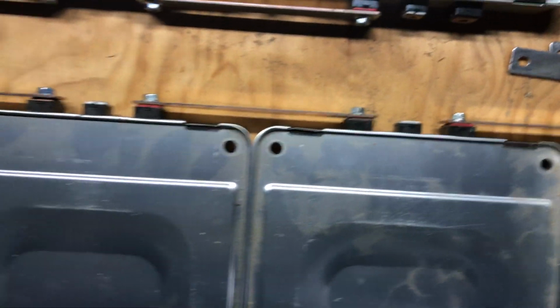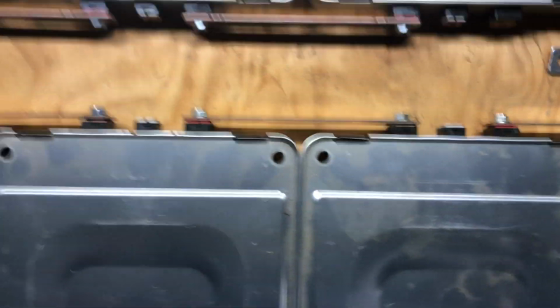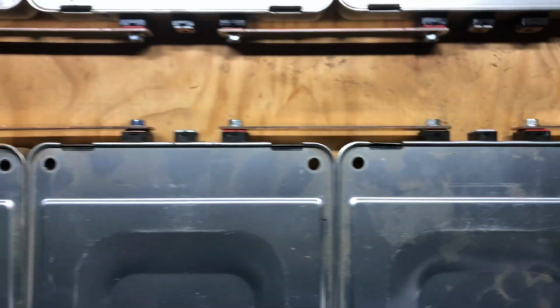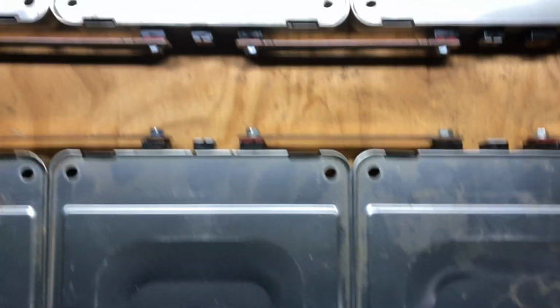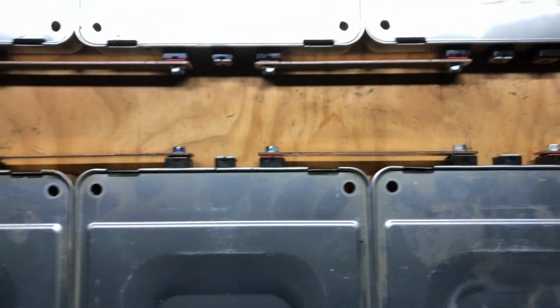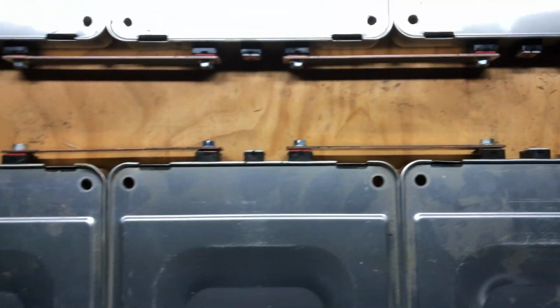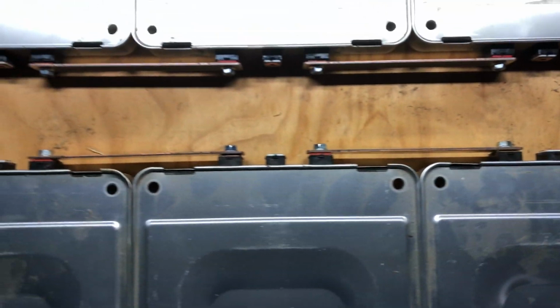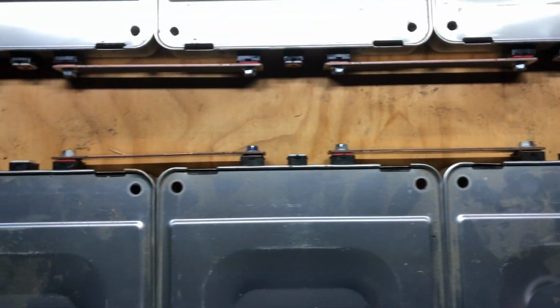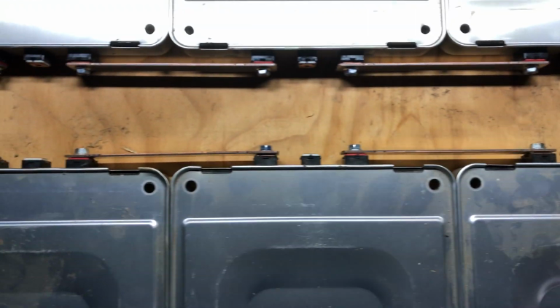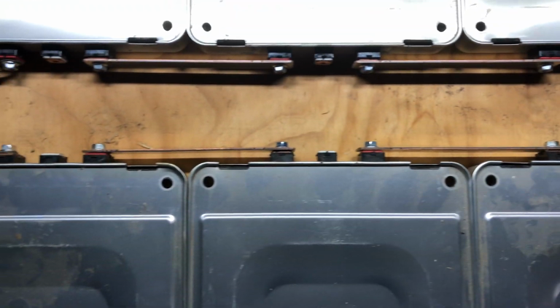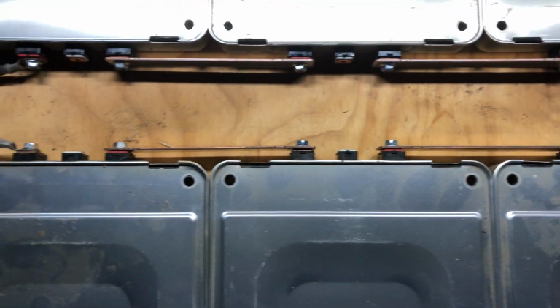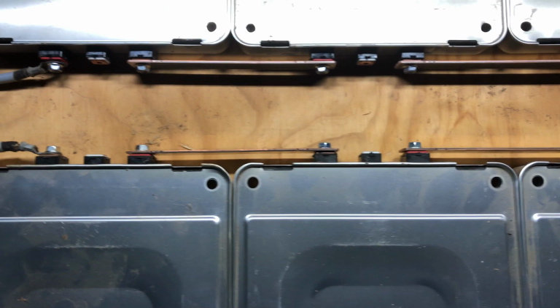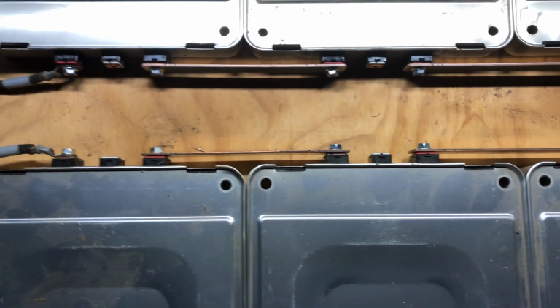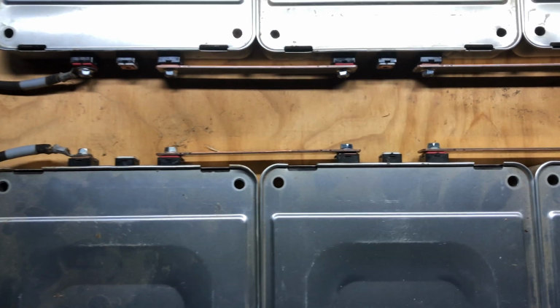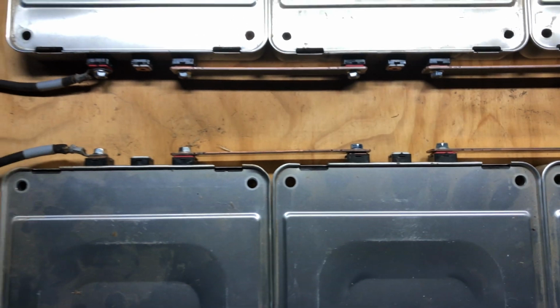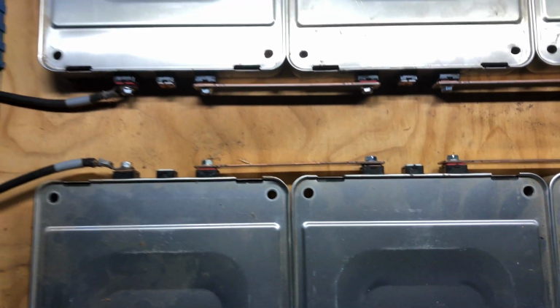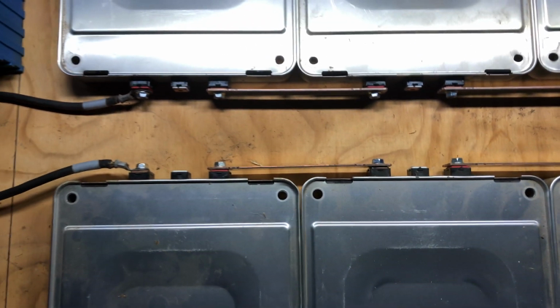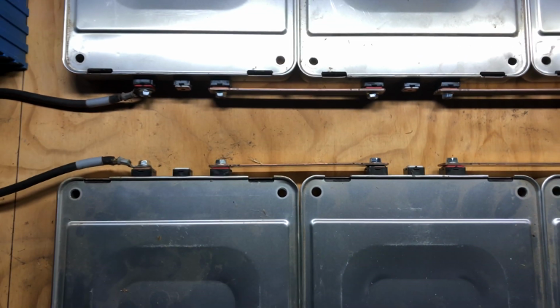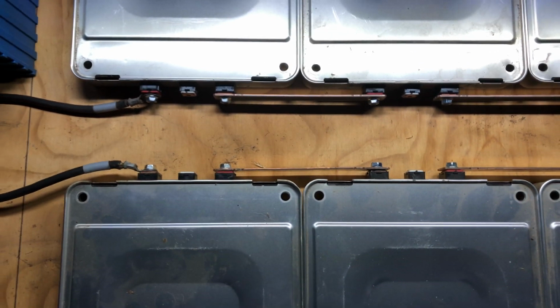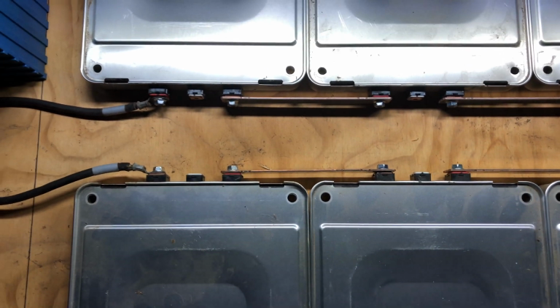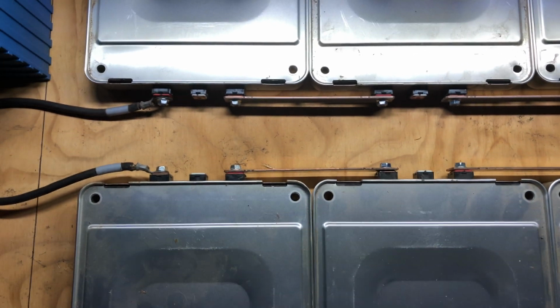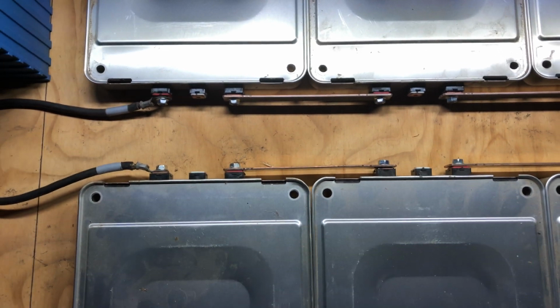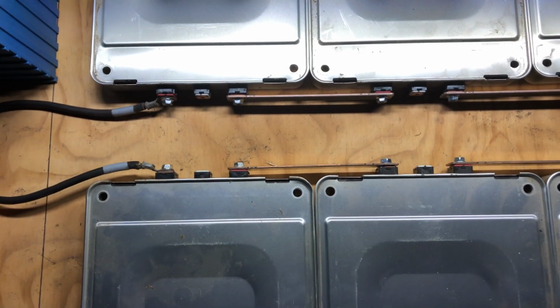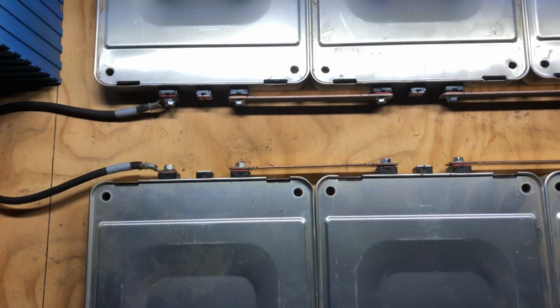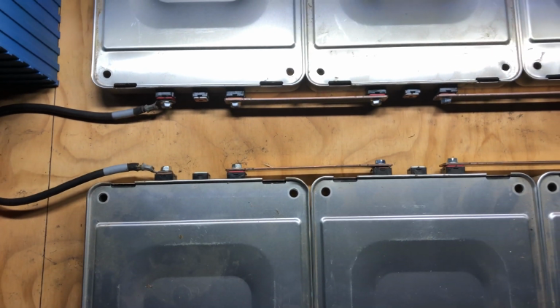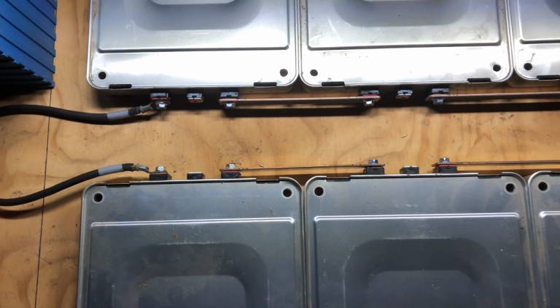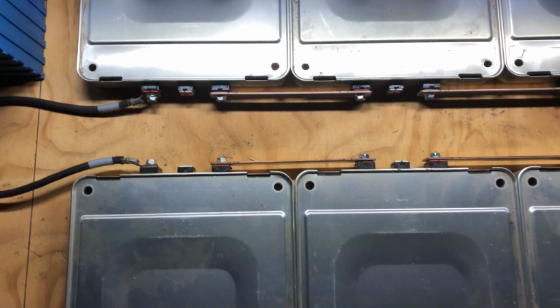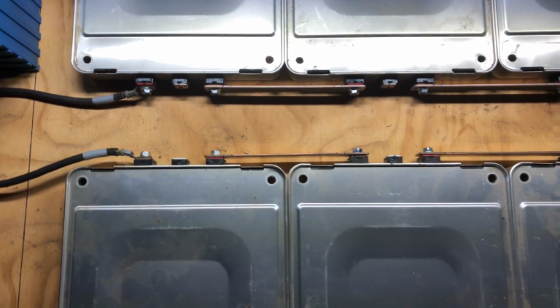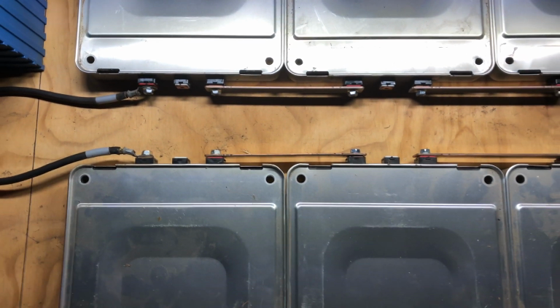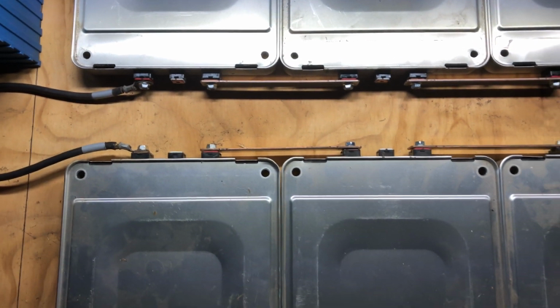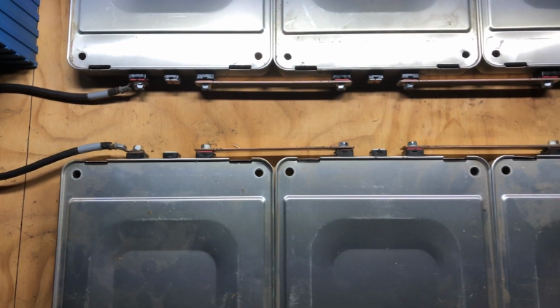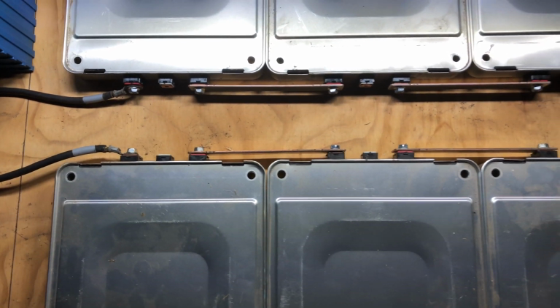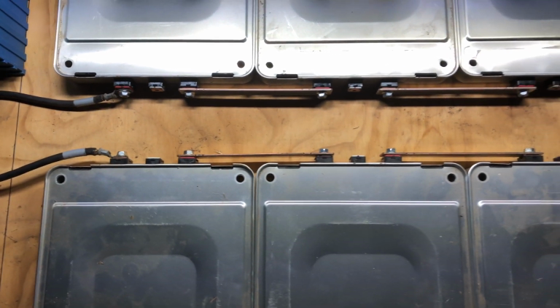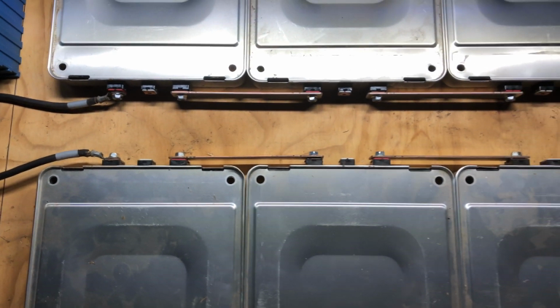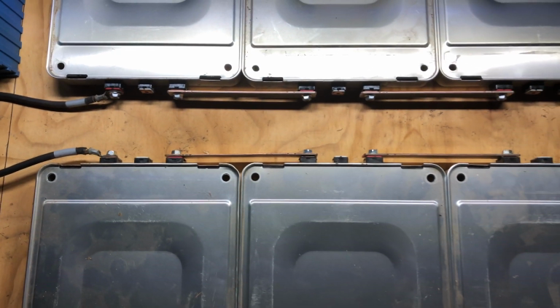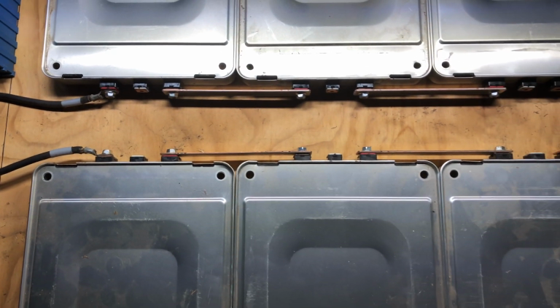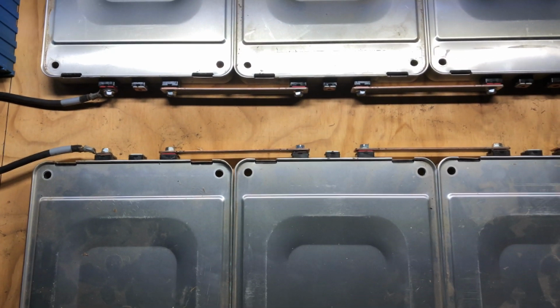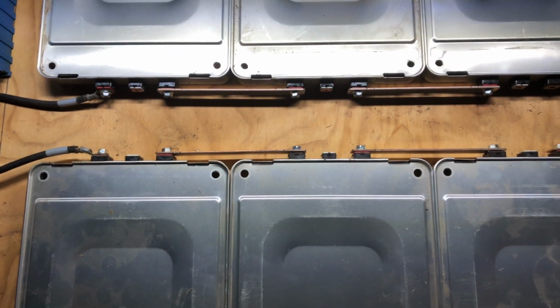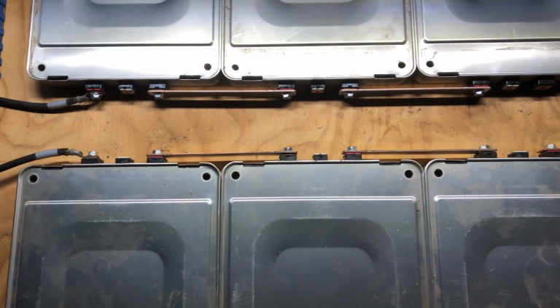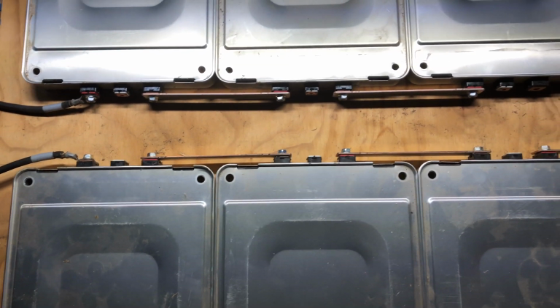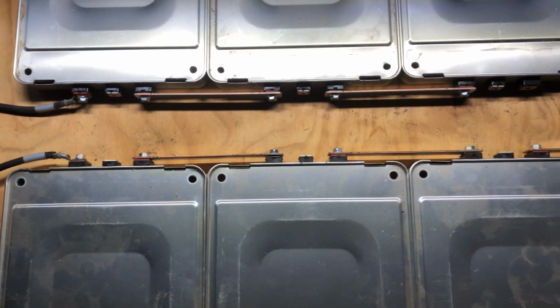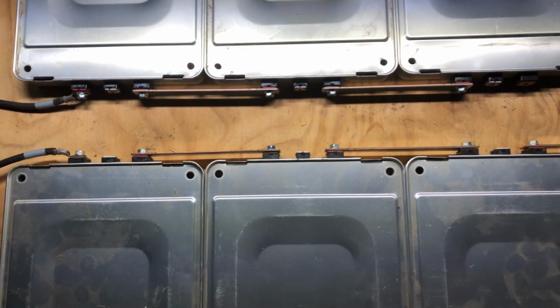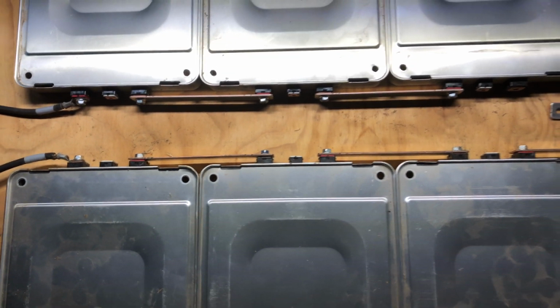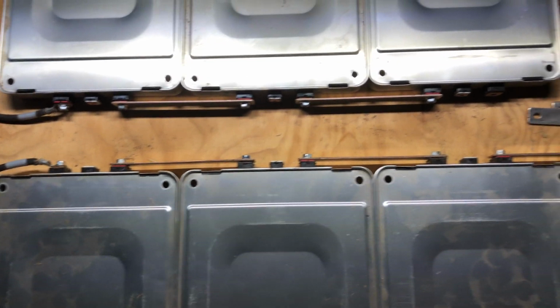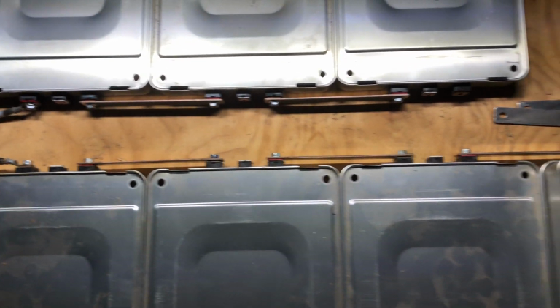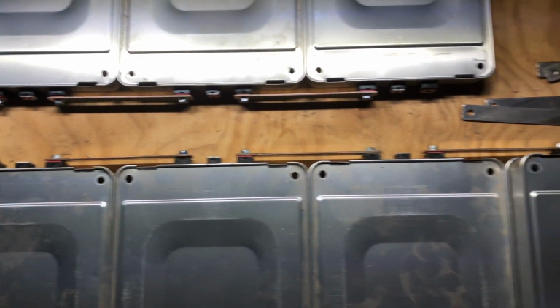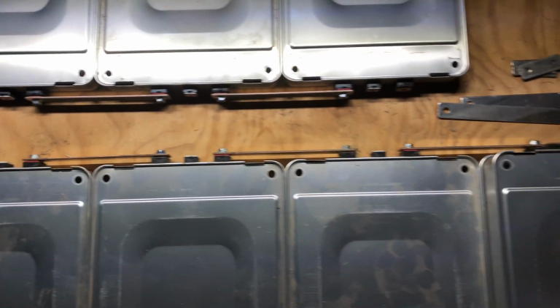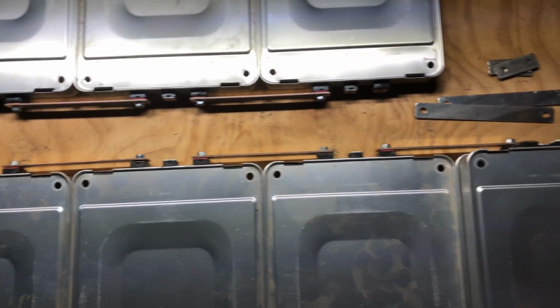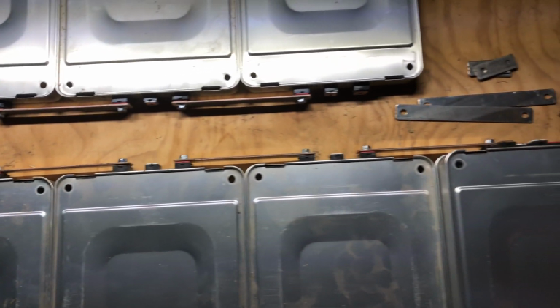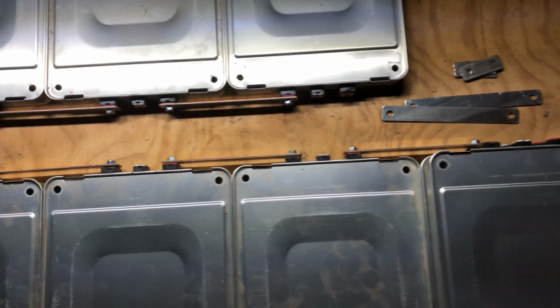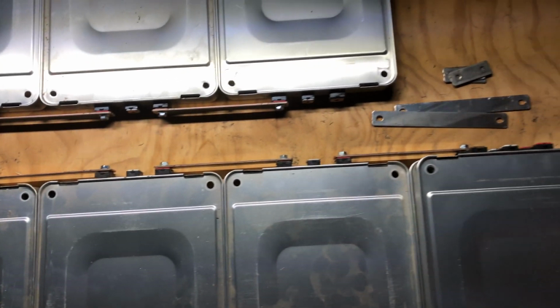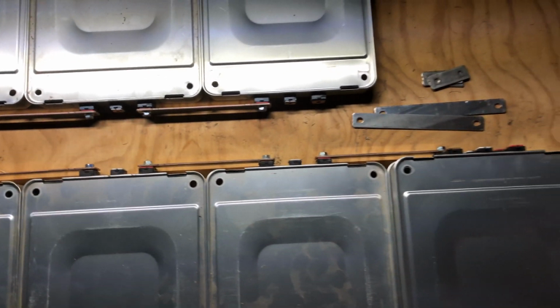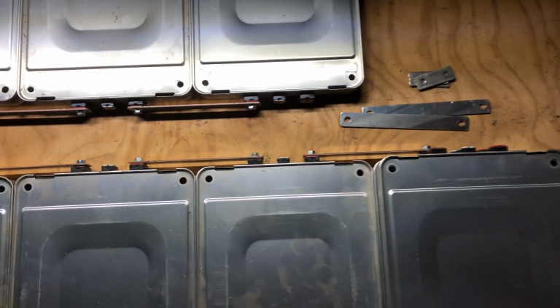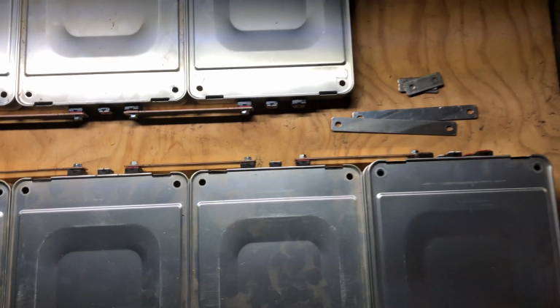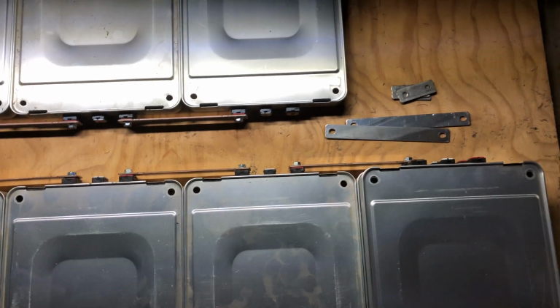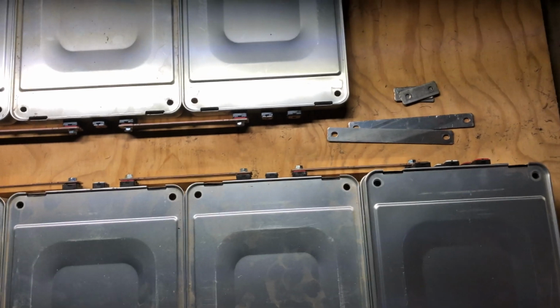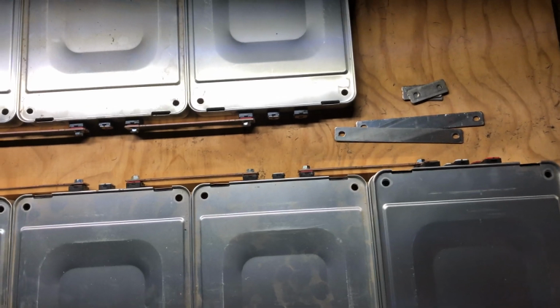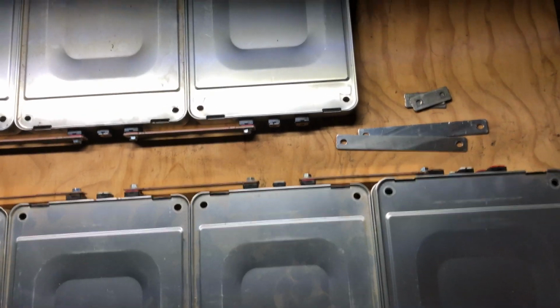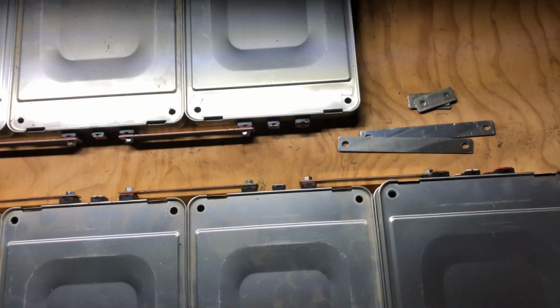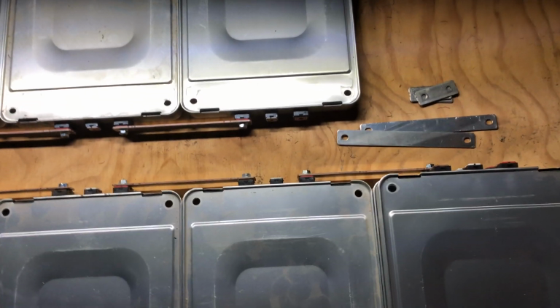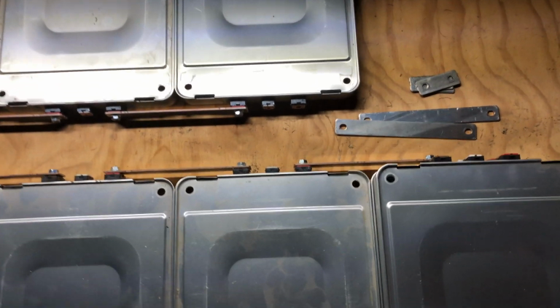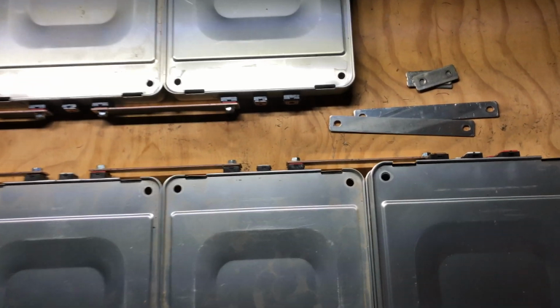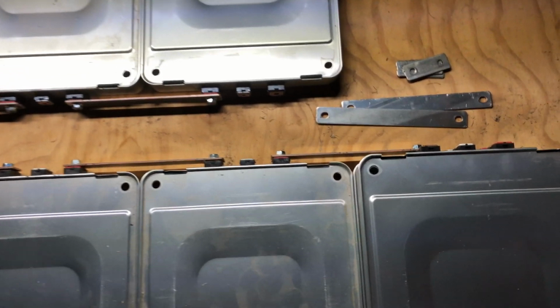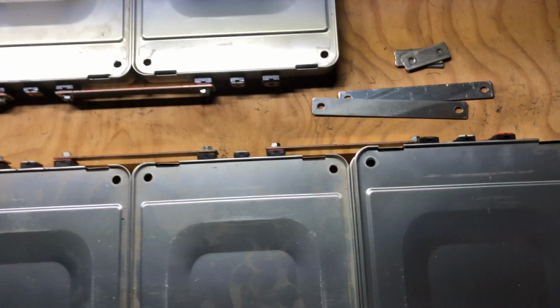So this power wall, if I do three high, it's going to be about 180 pounds with all the stuff on it.